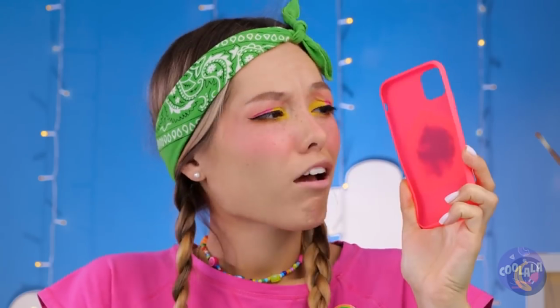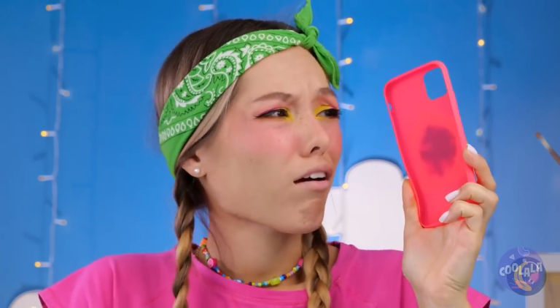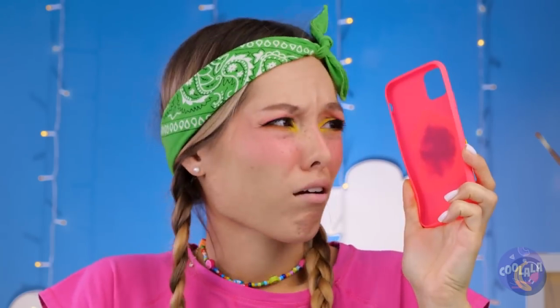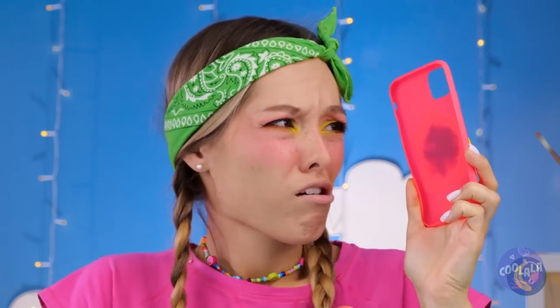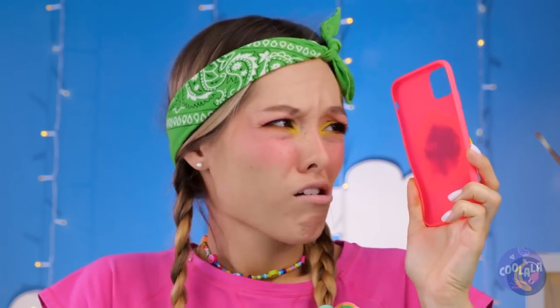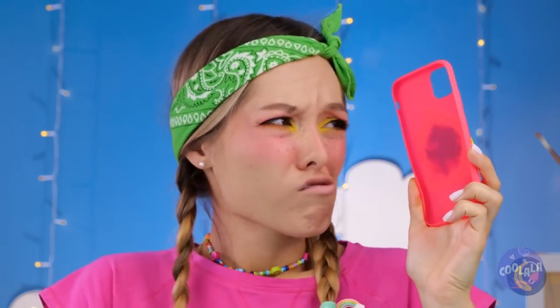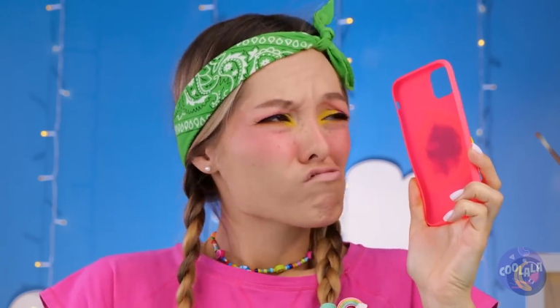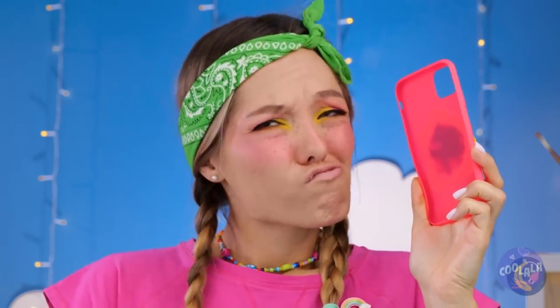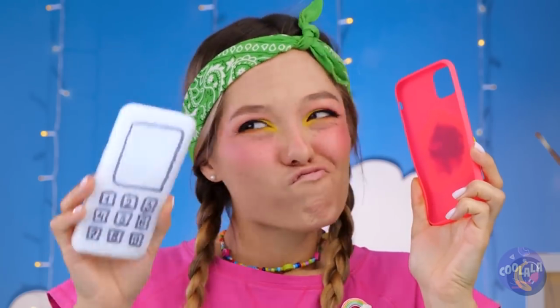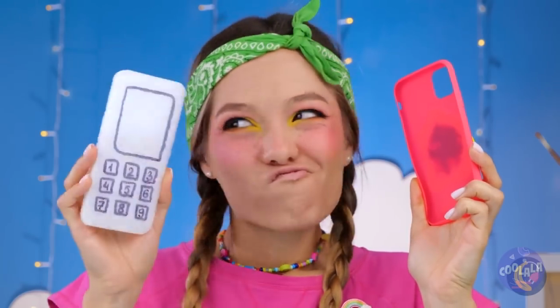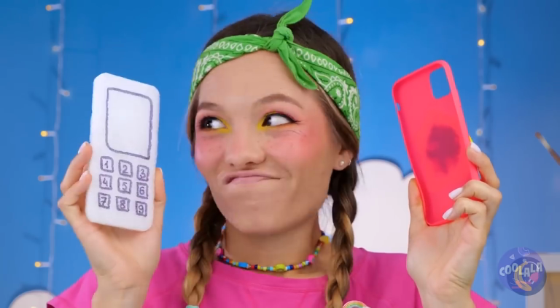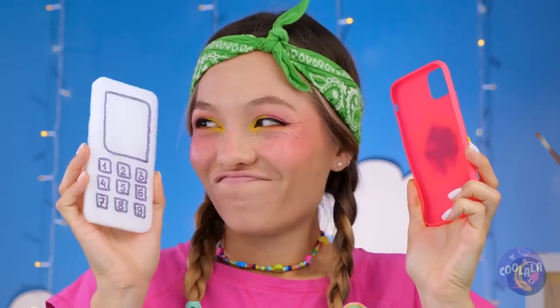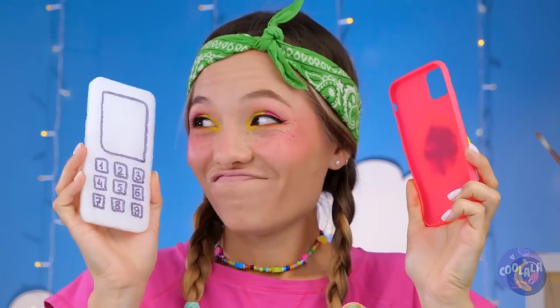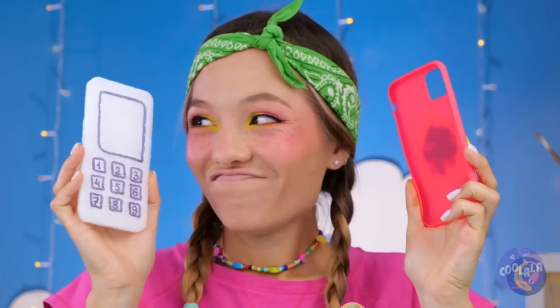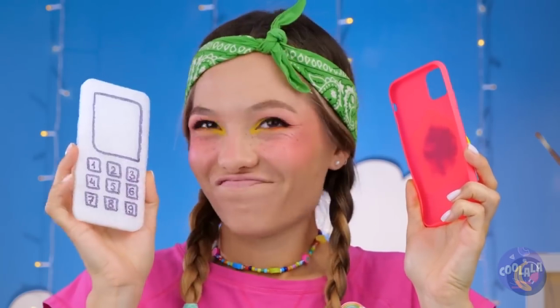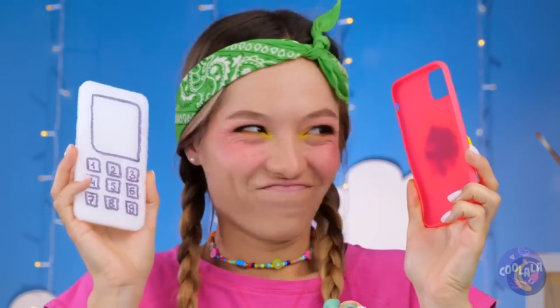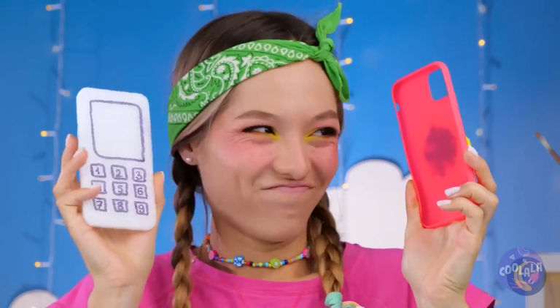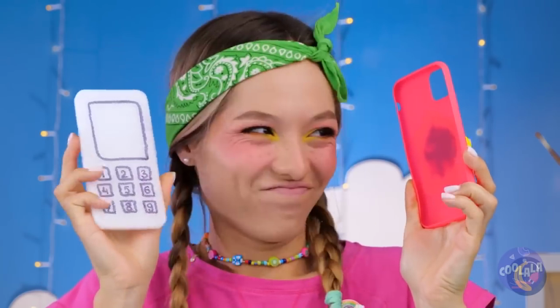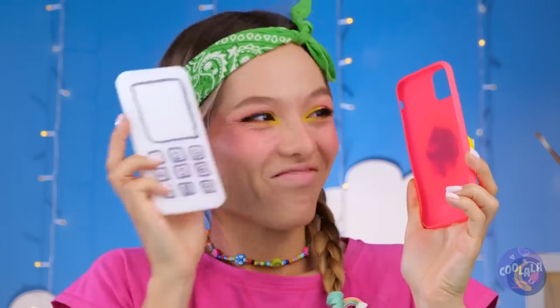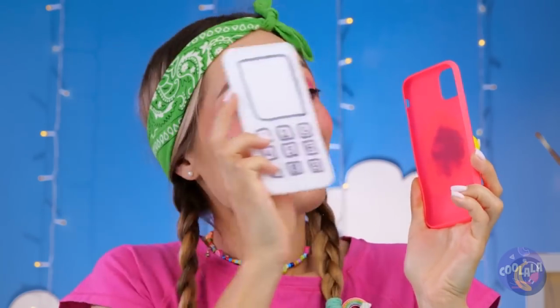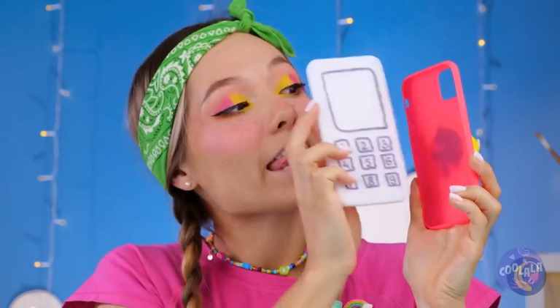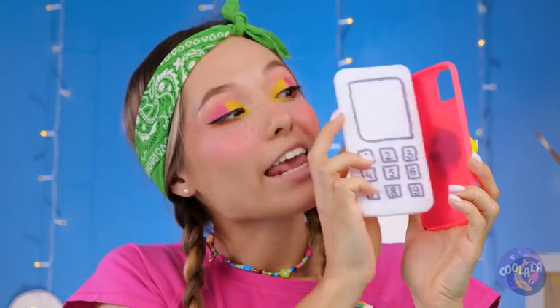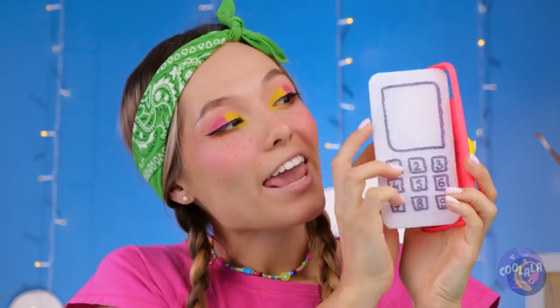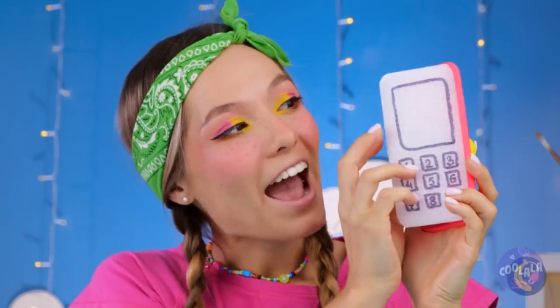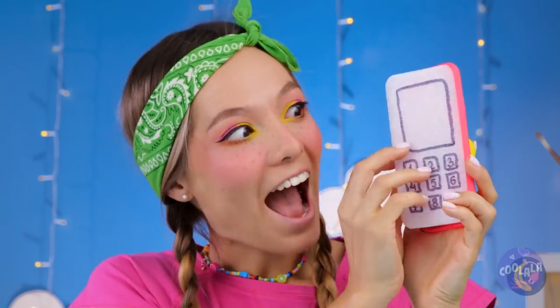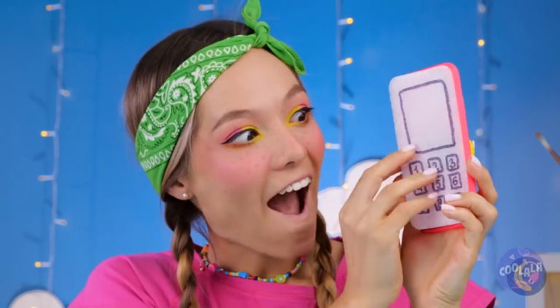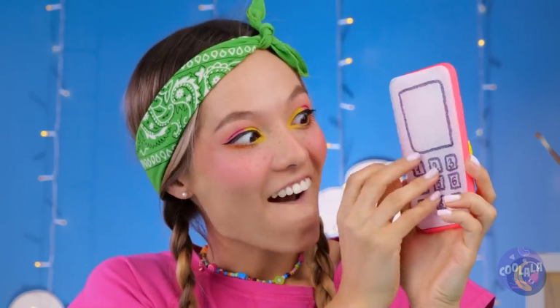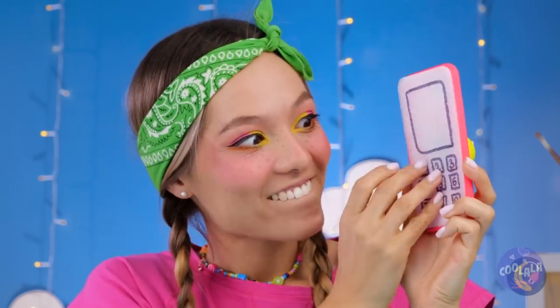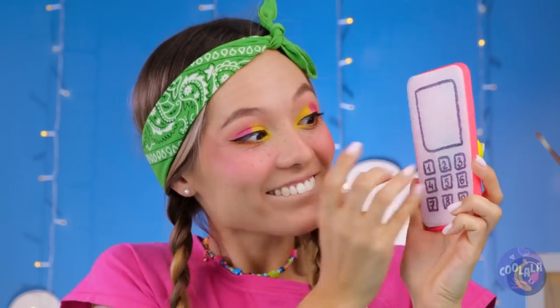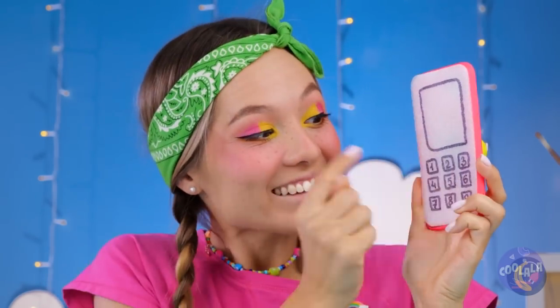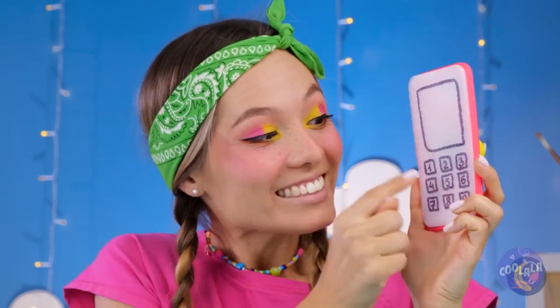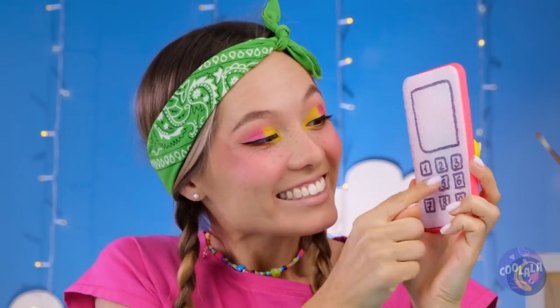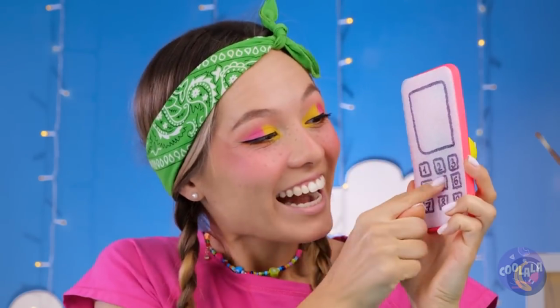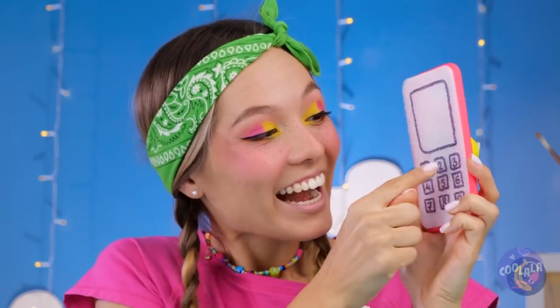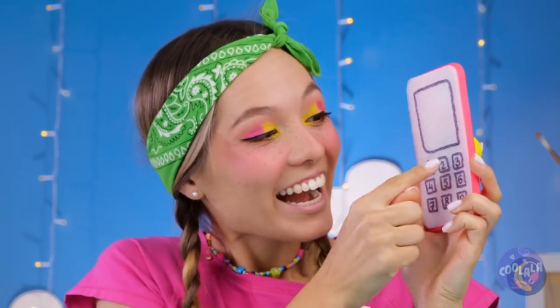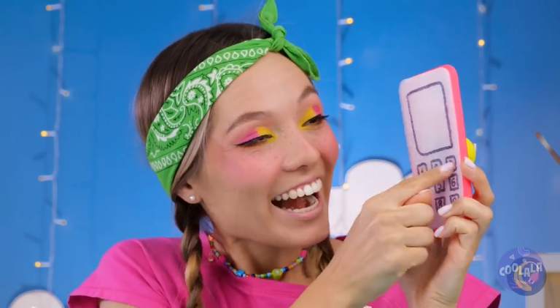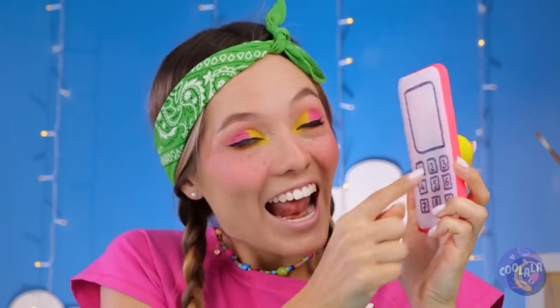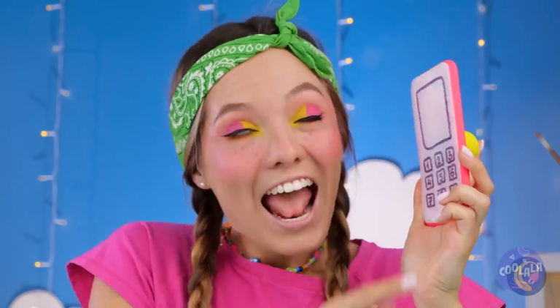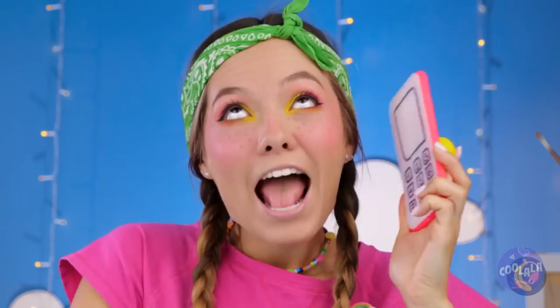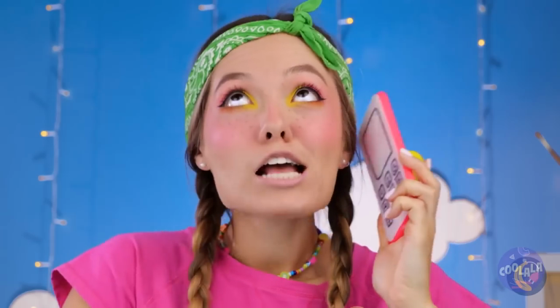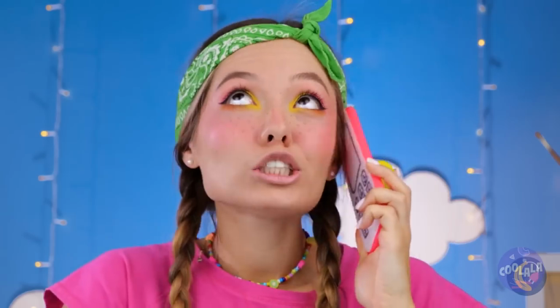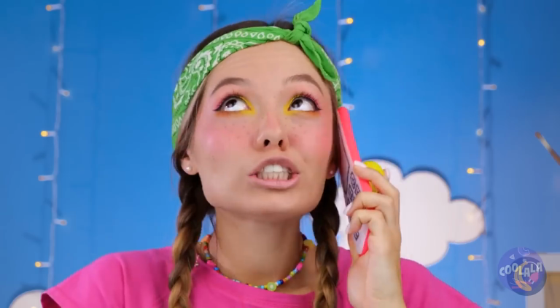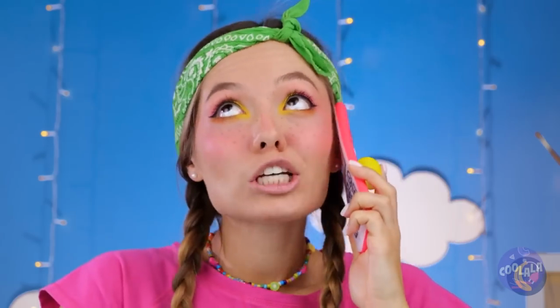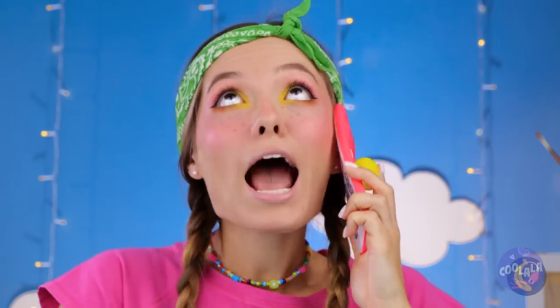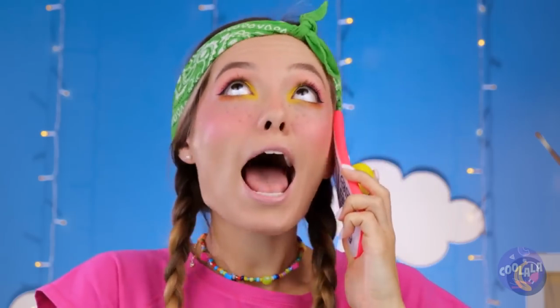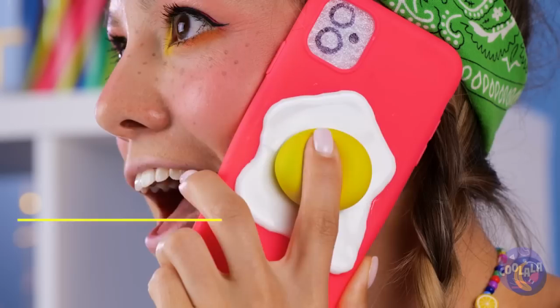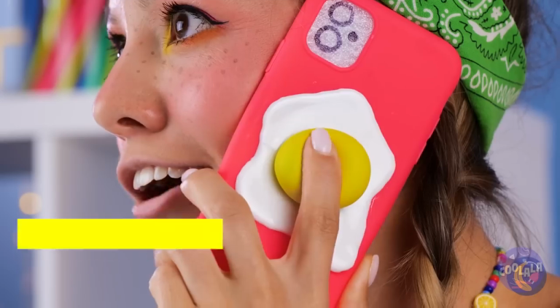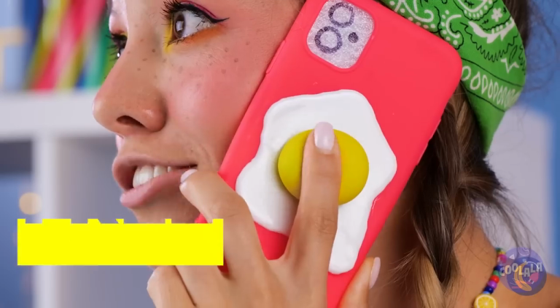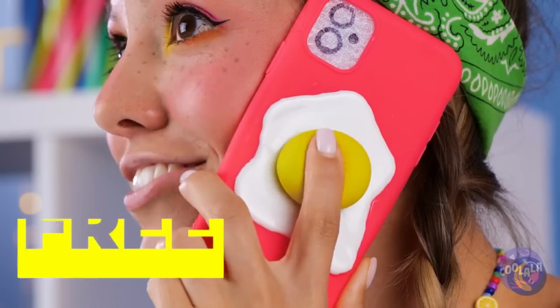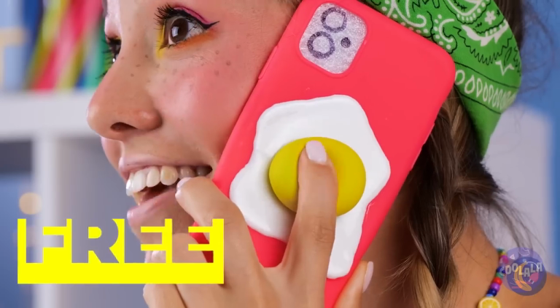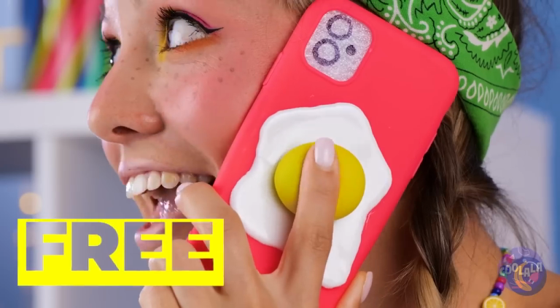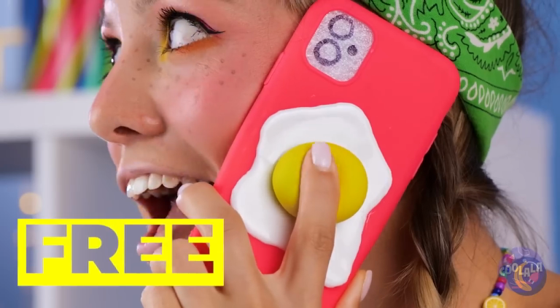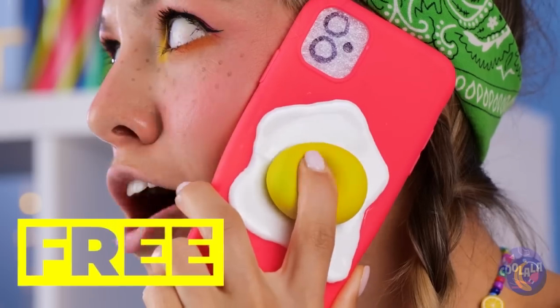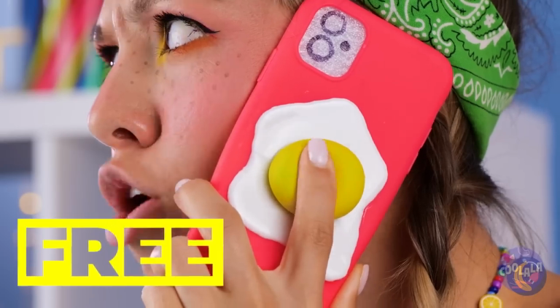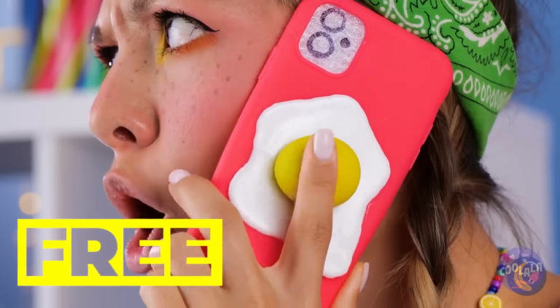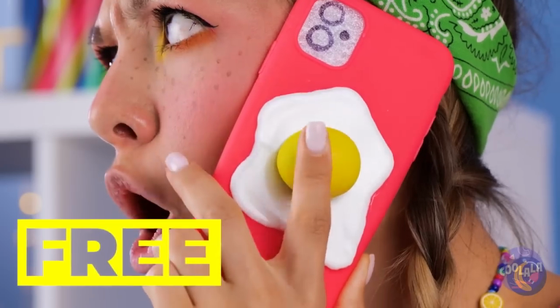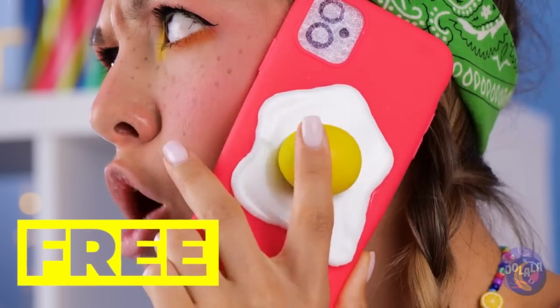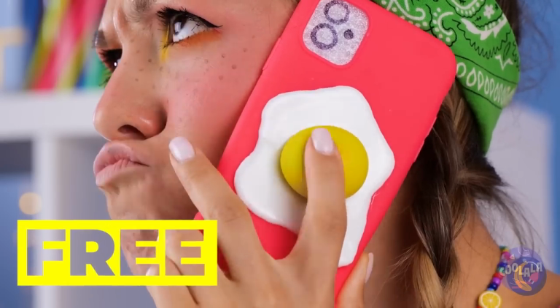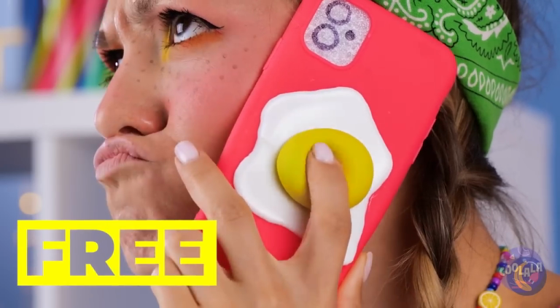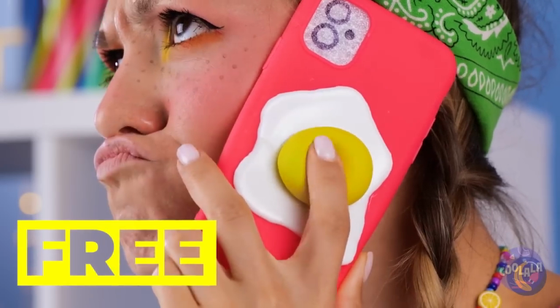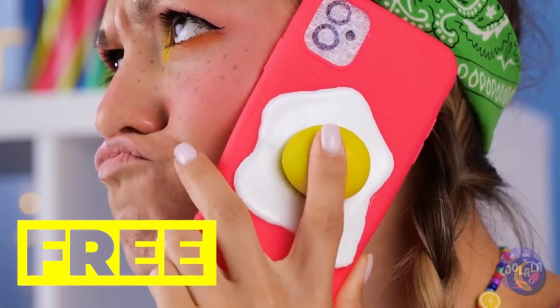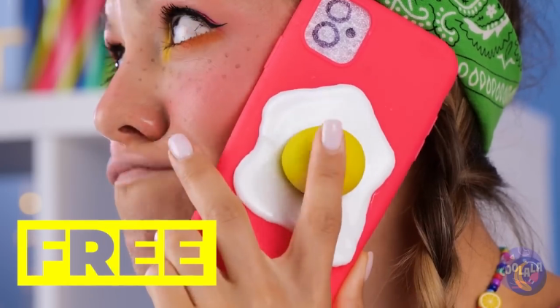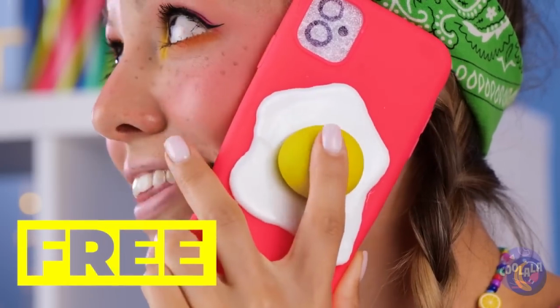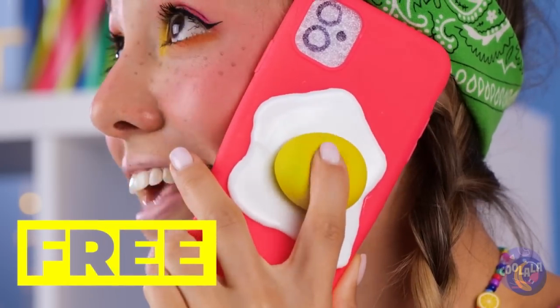But what's a phone cover without a phone? Now that's multitasking.